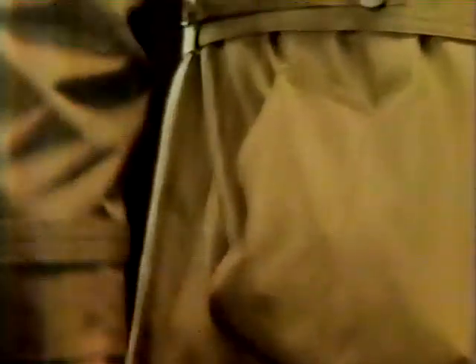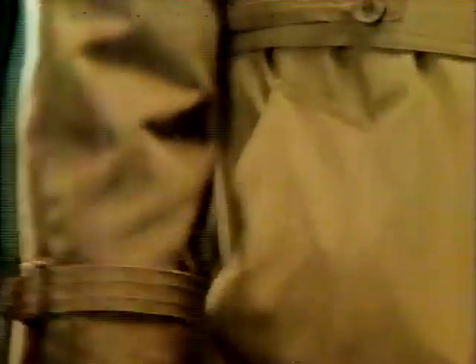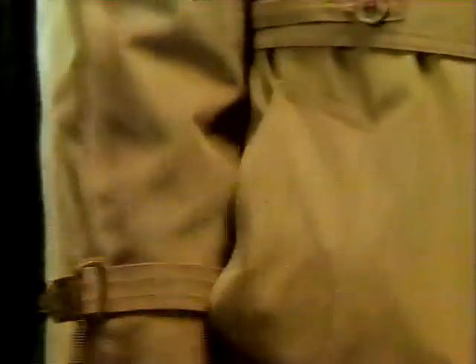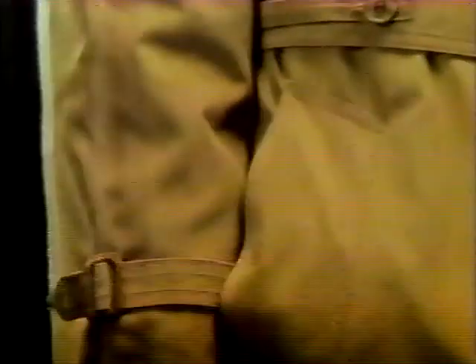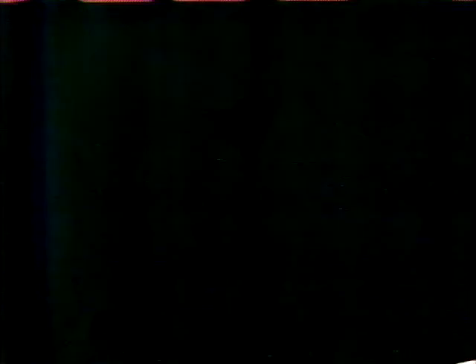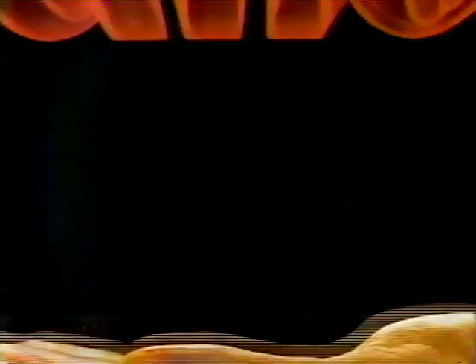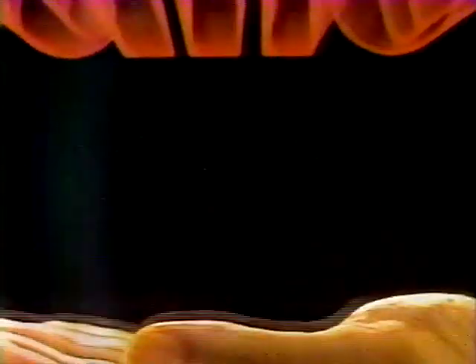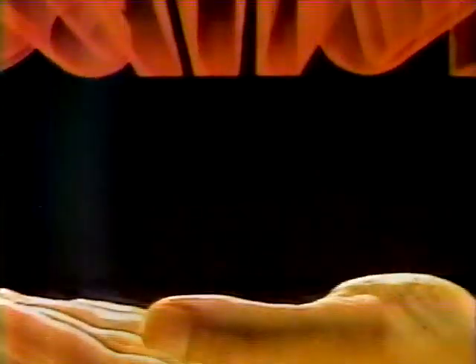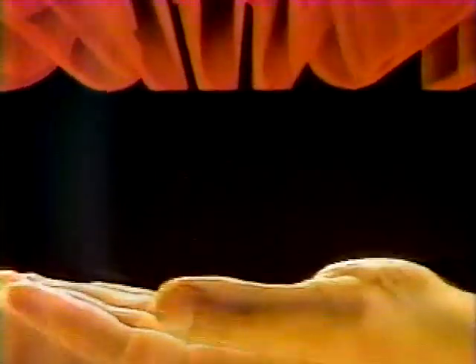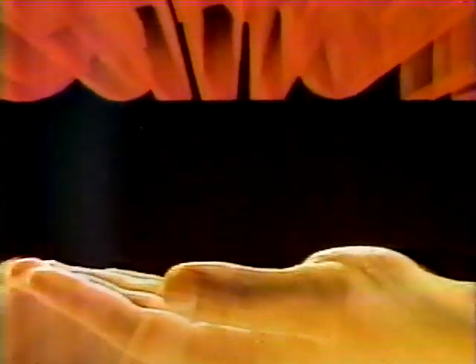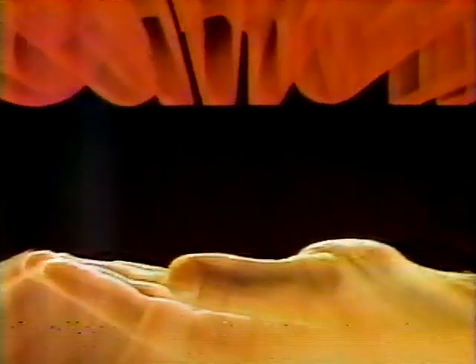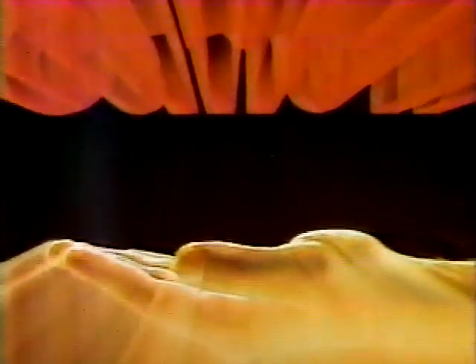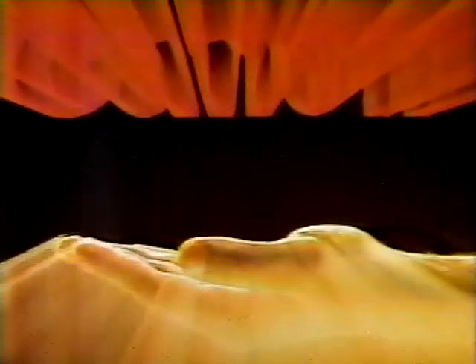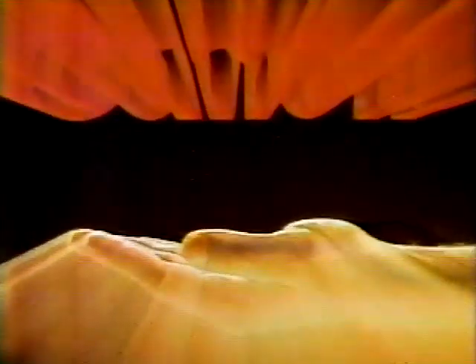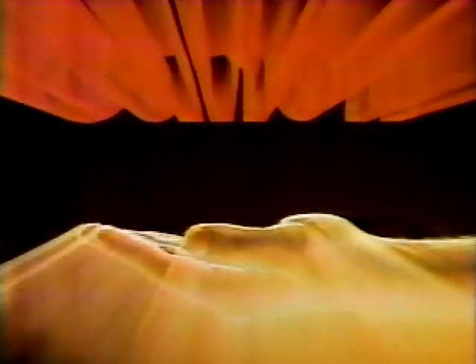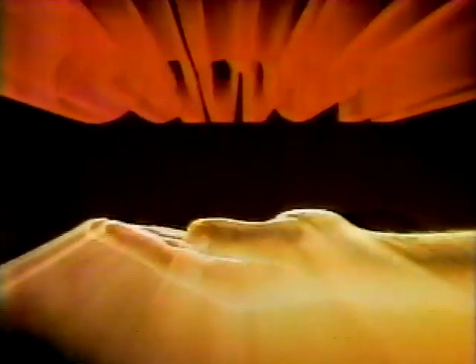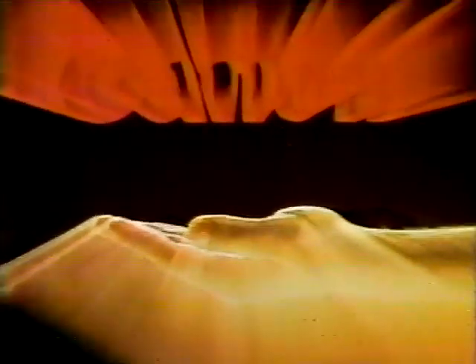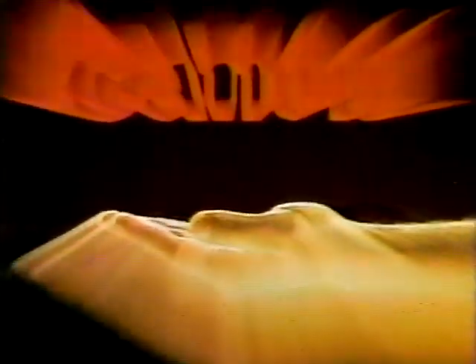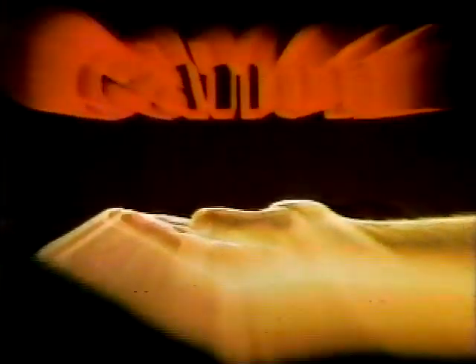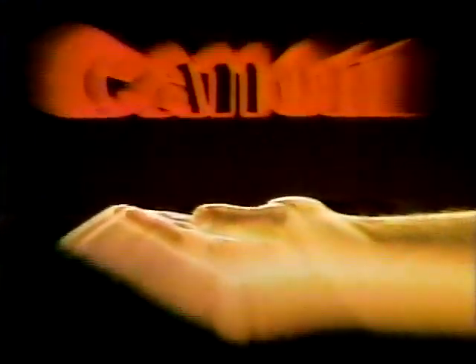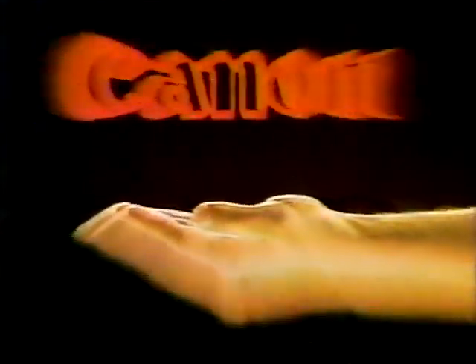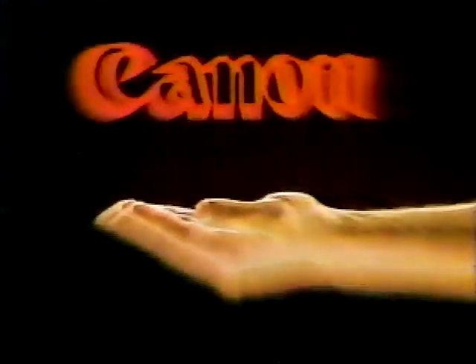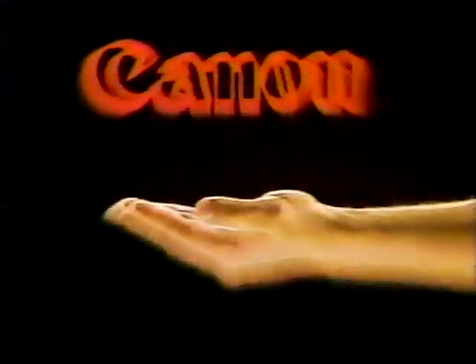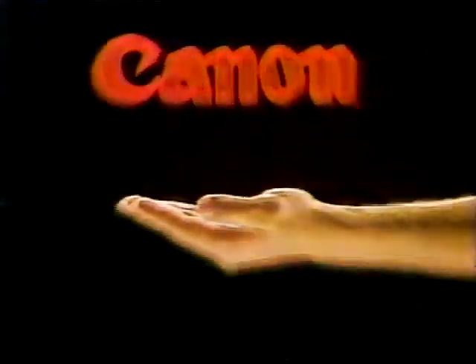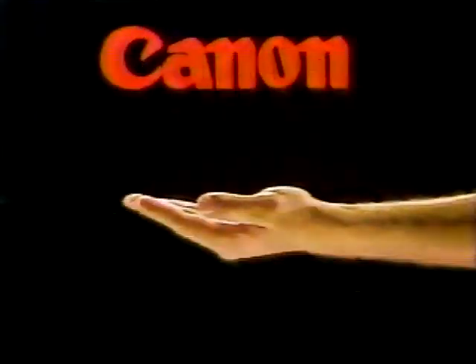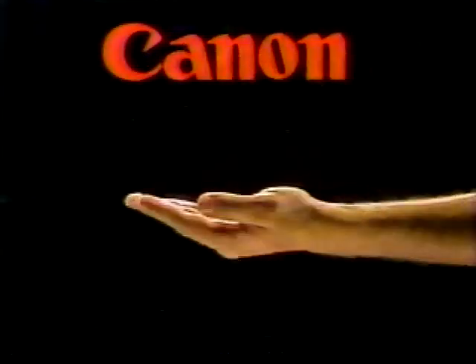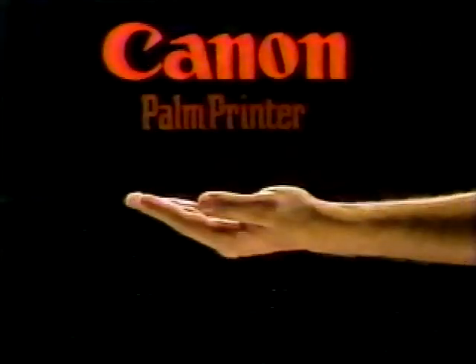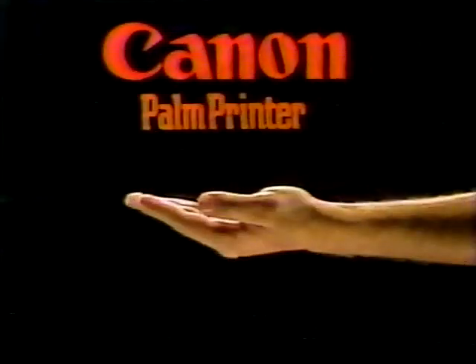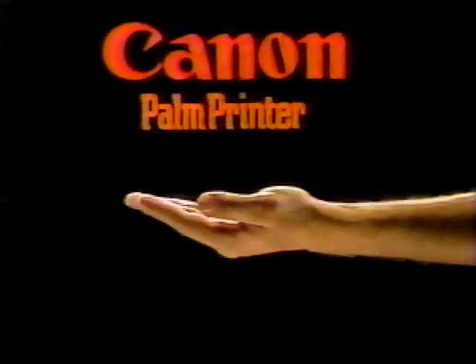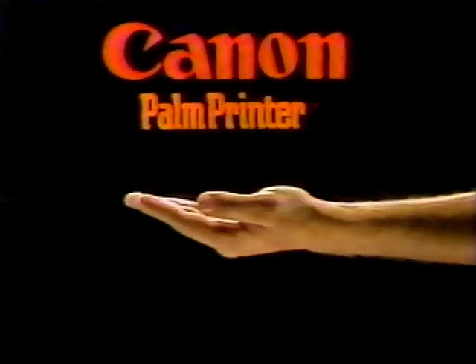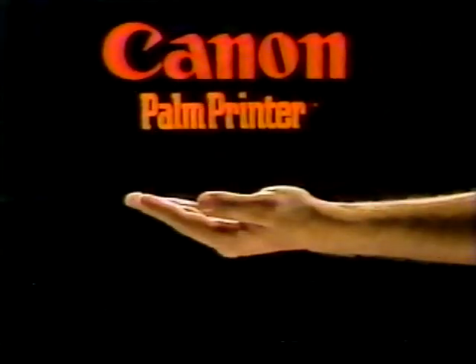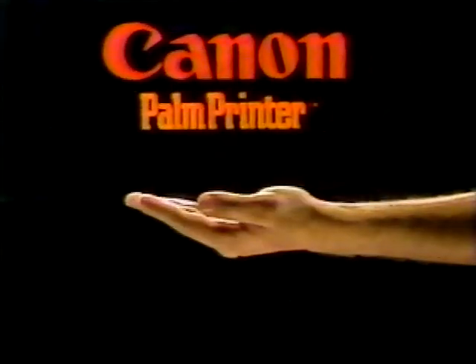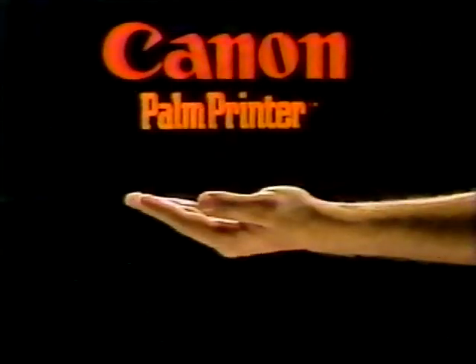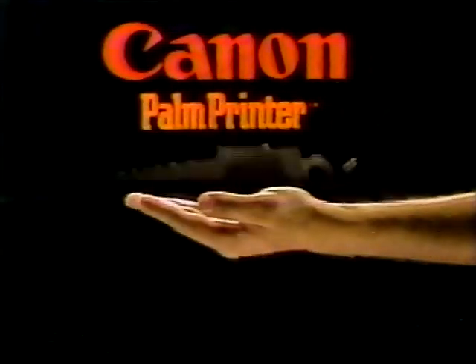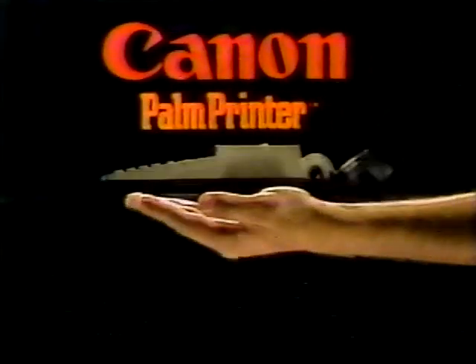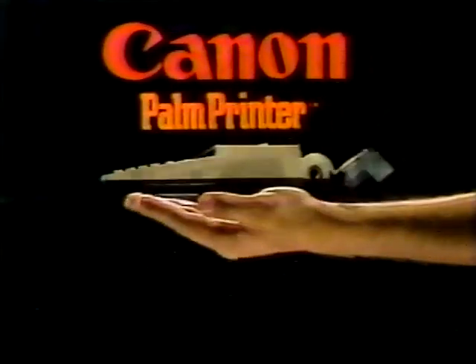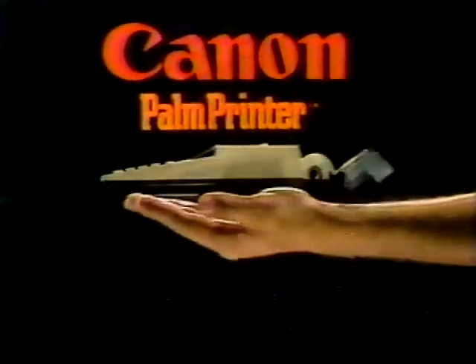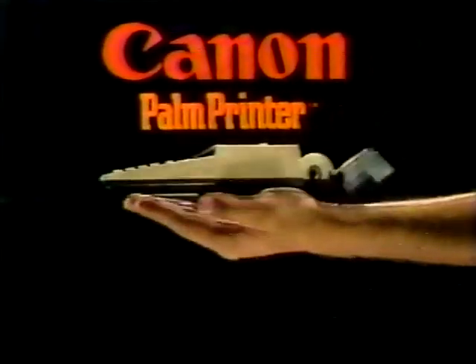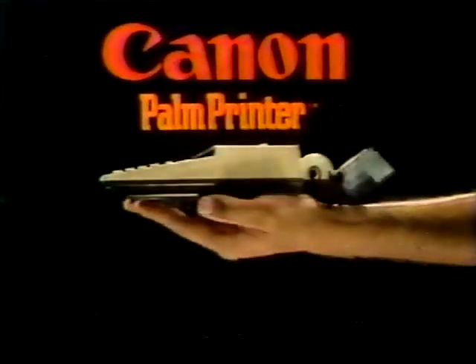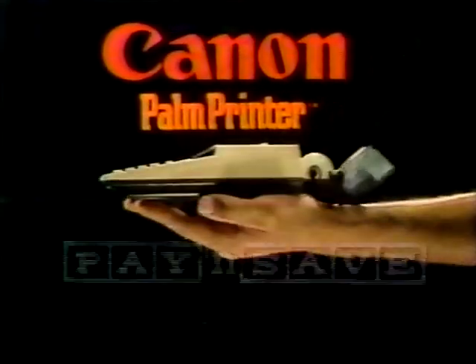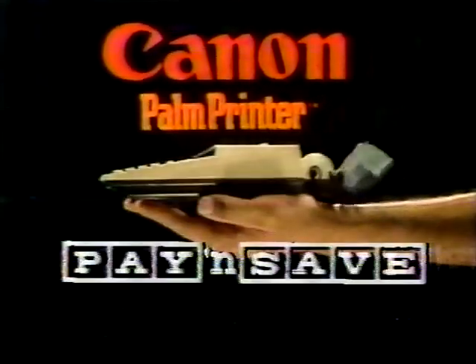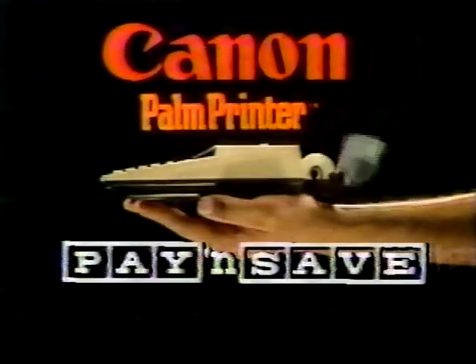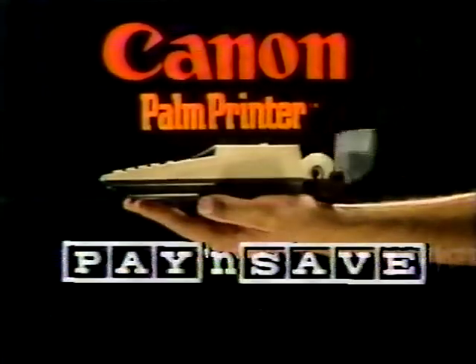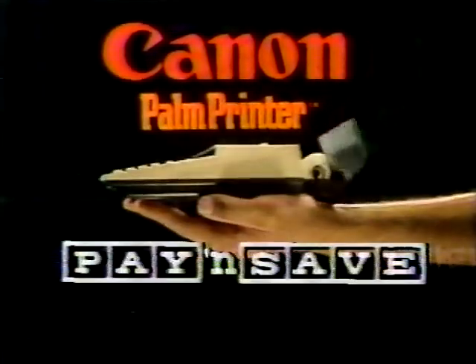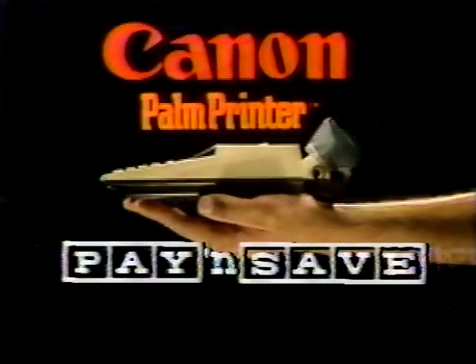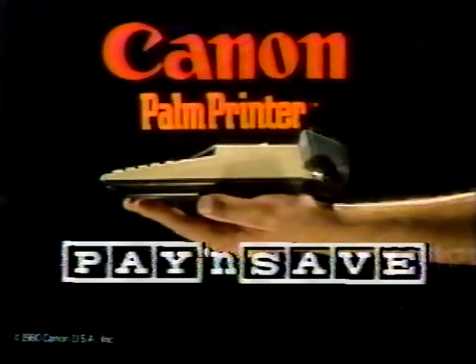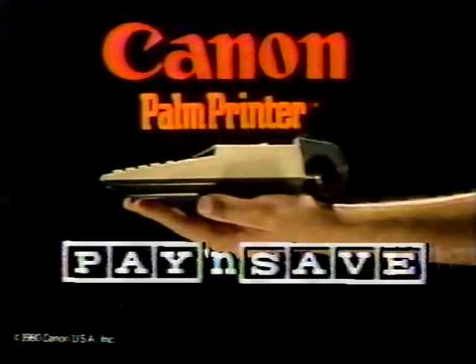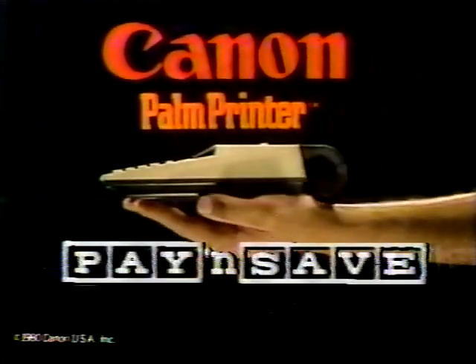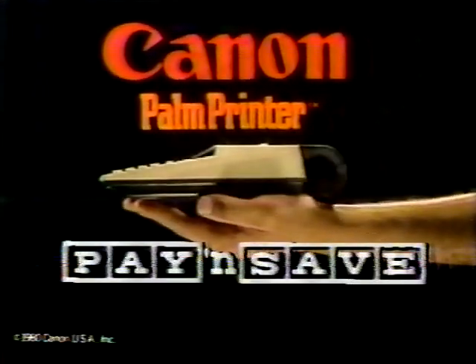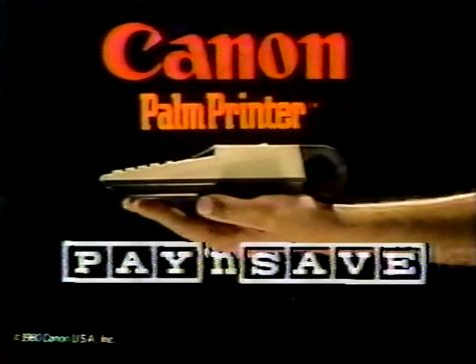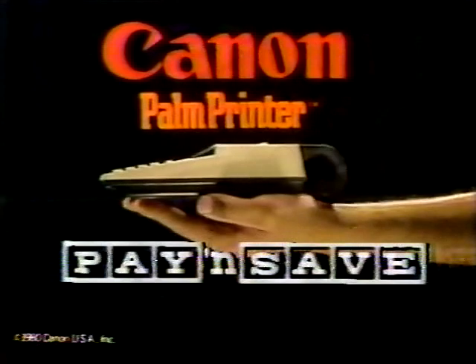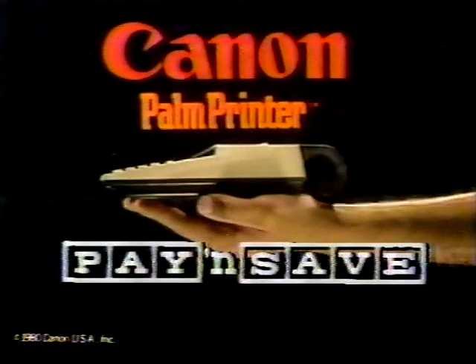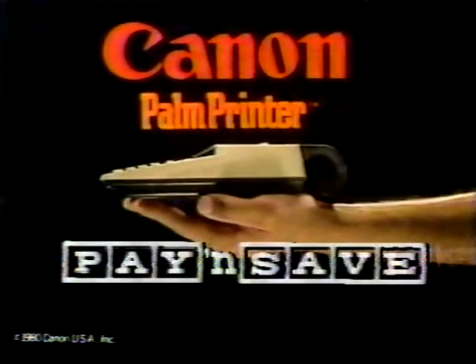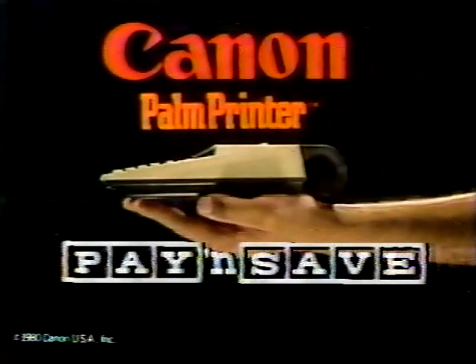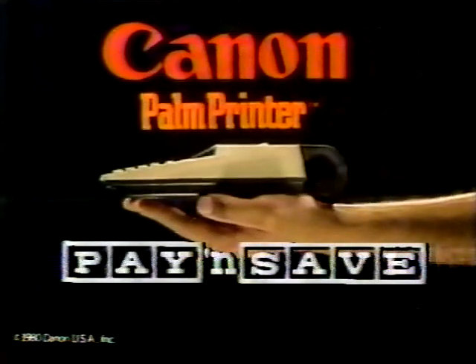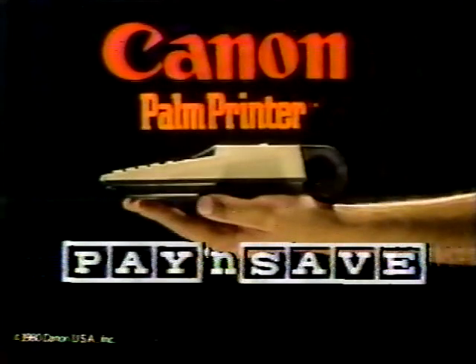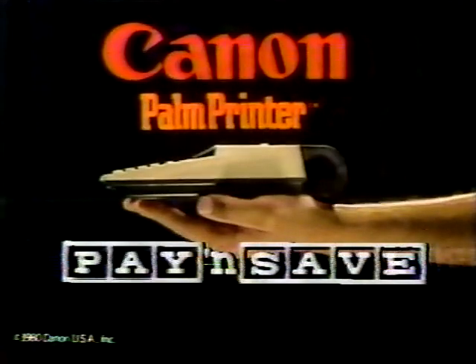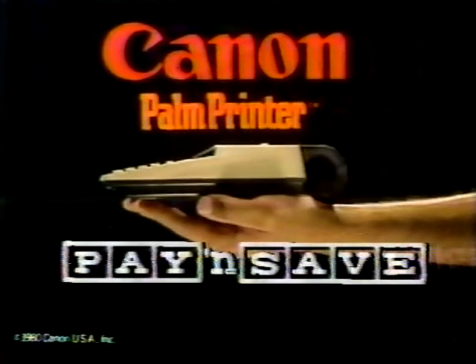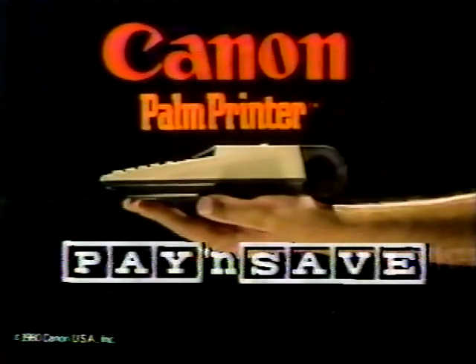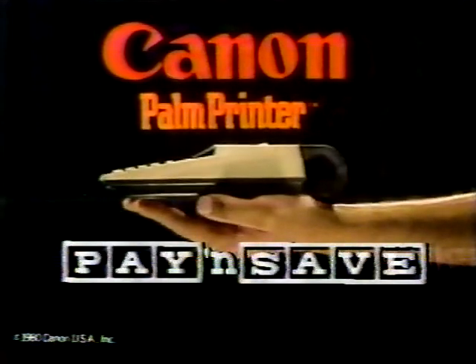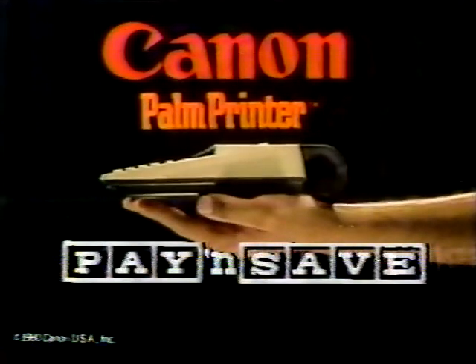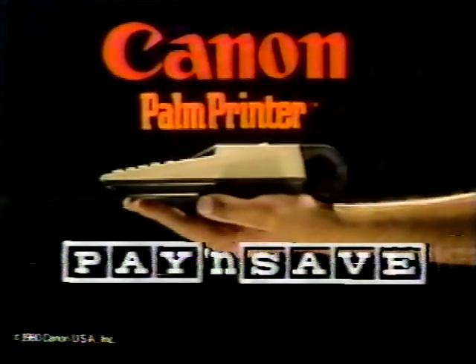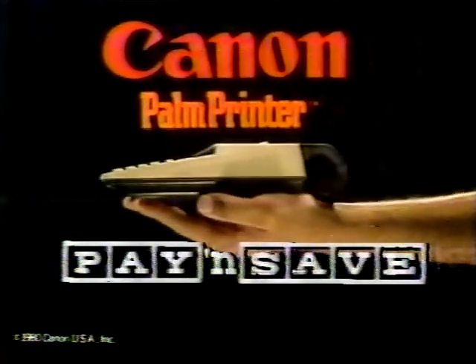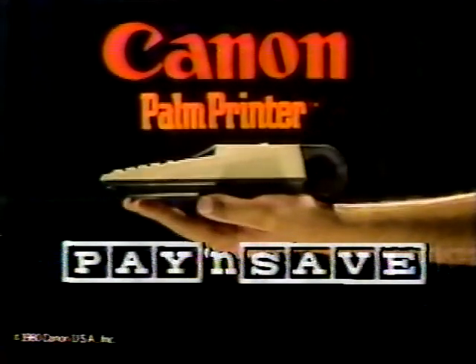The Canon Palm Printer. Plain paper printing. Palm size. Canon Palm Printer. Perfect for this tax season.